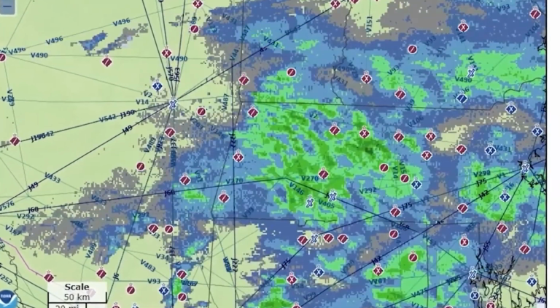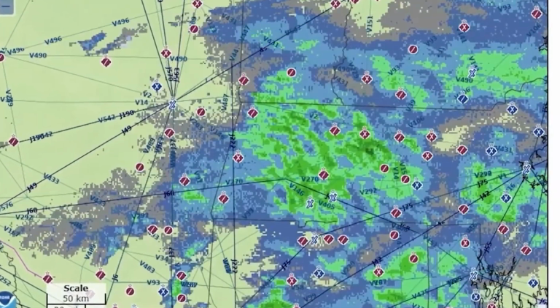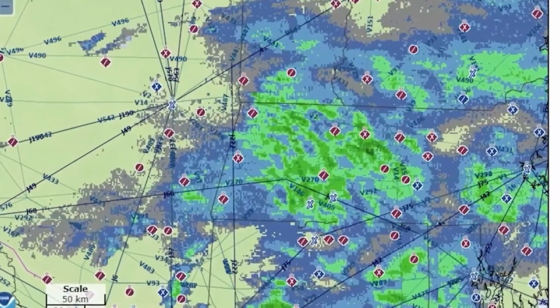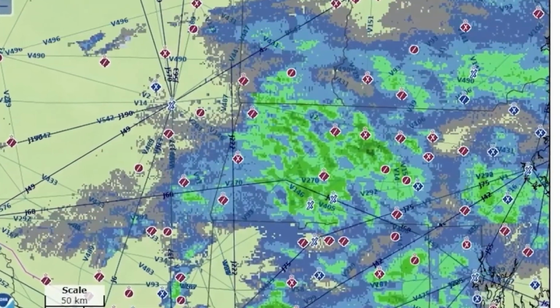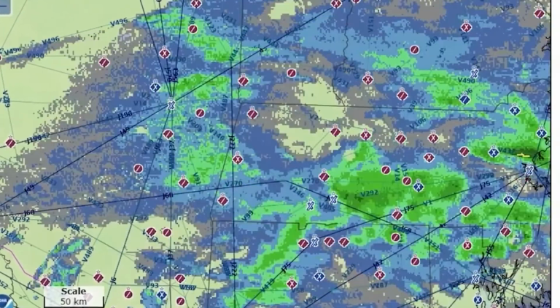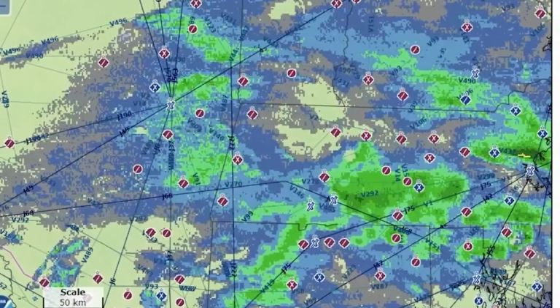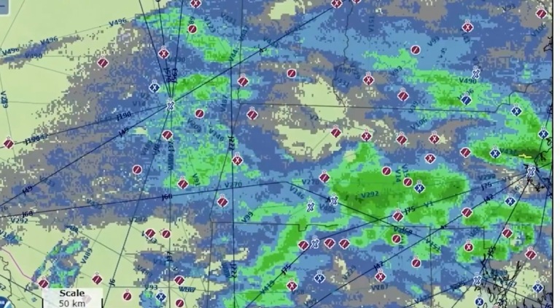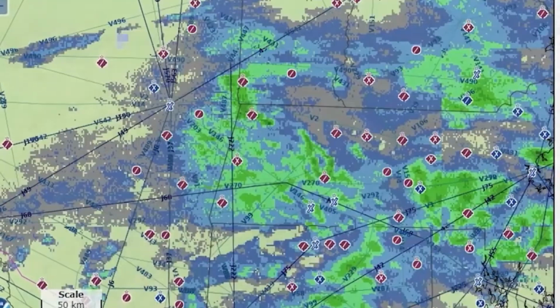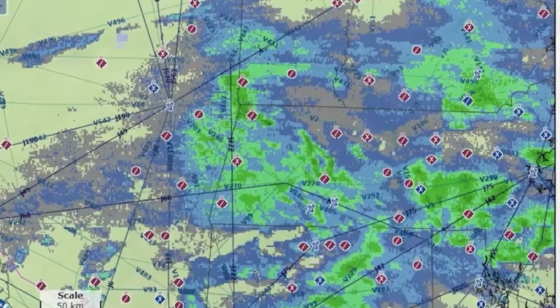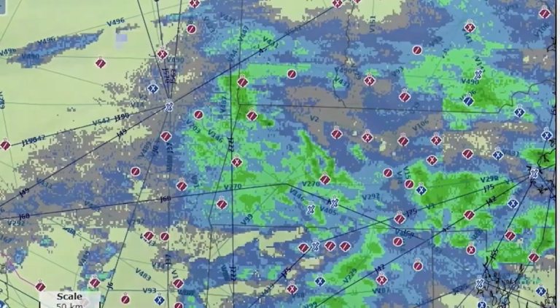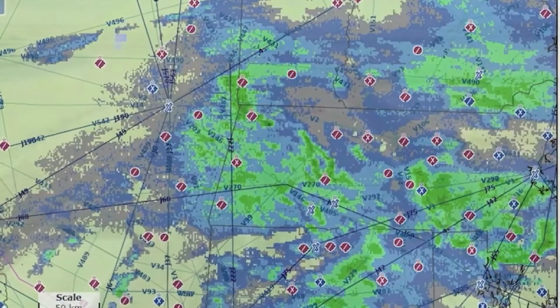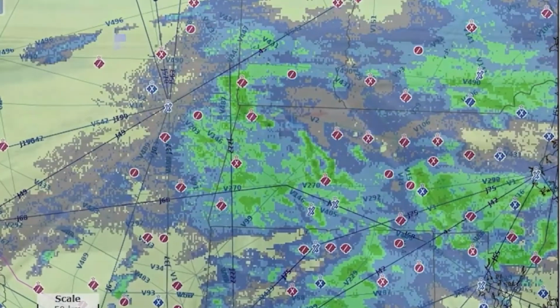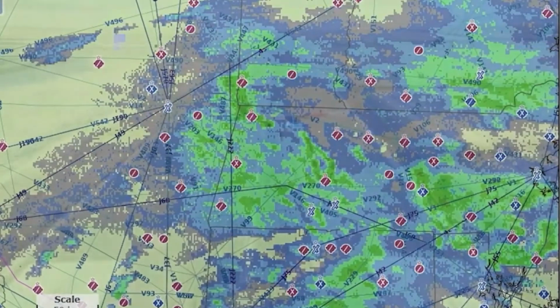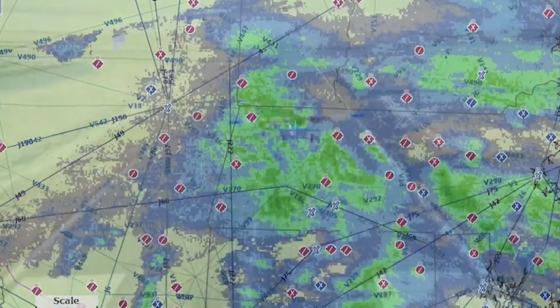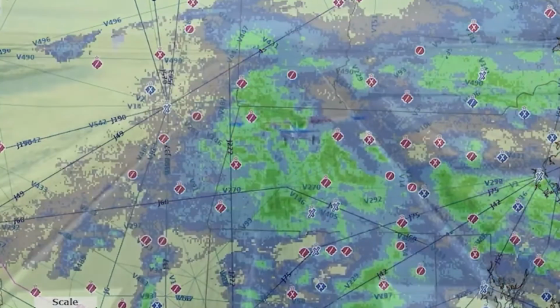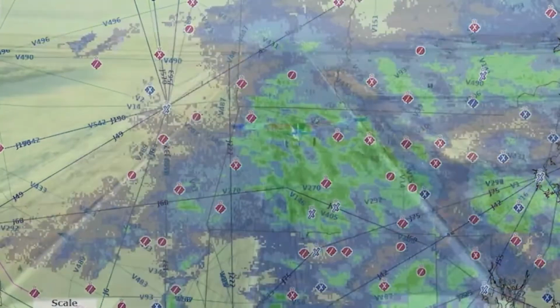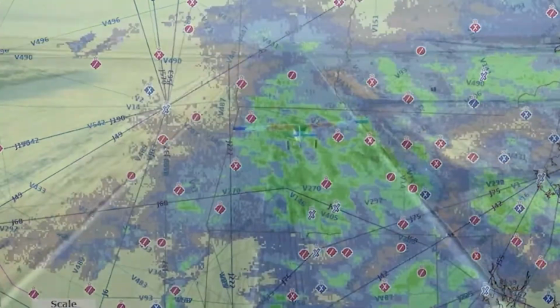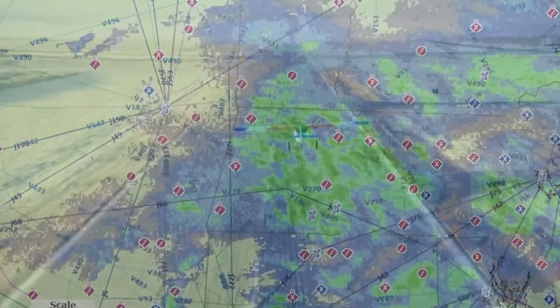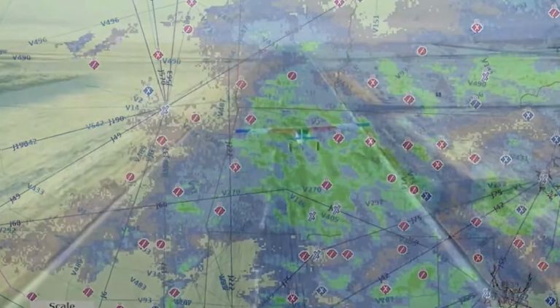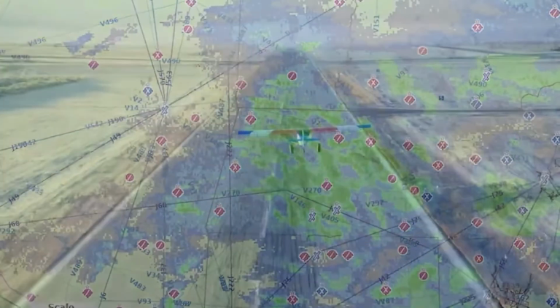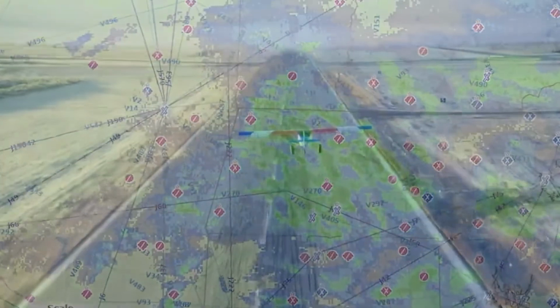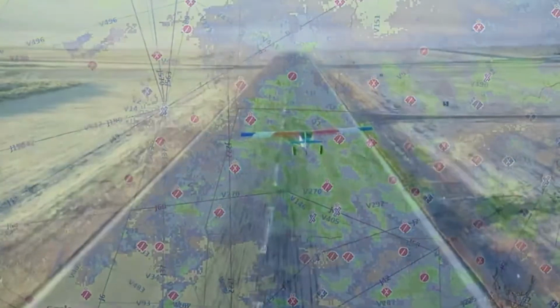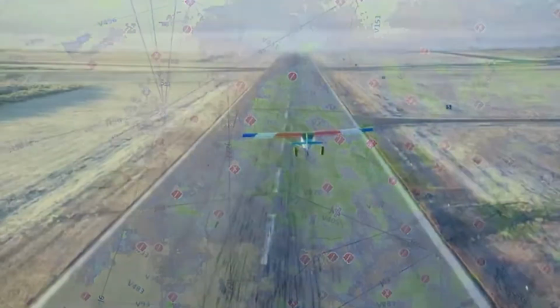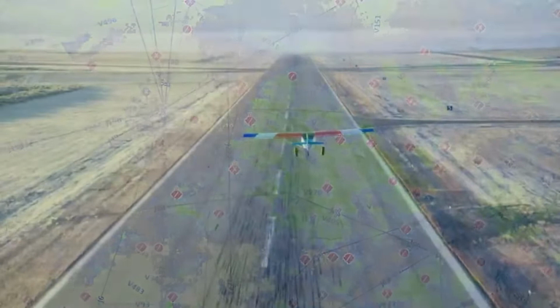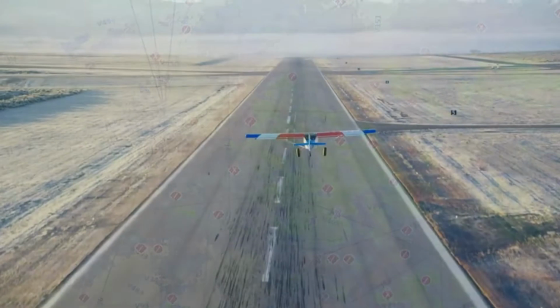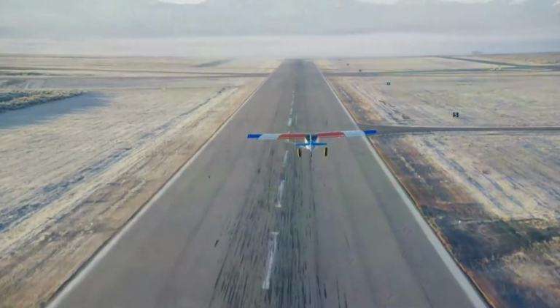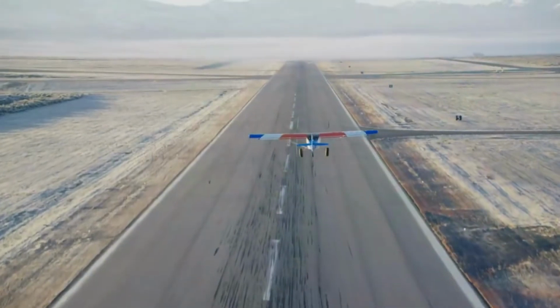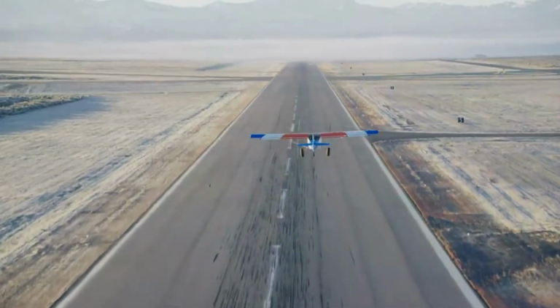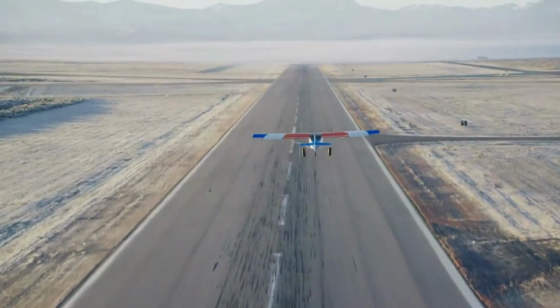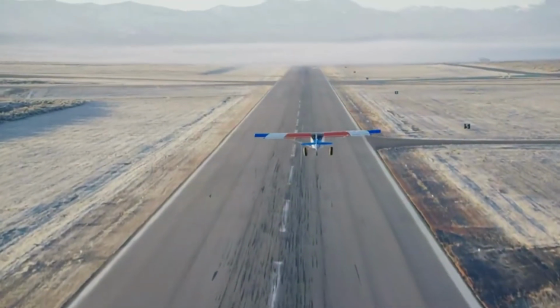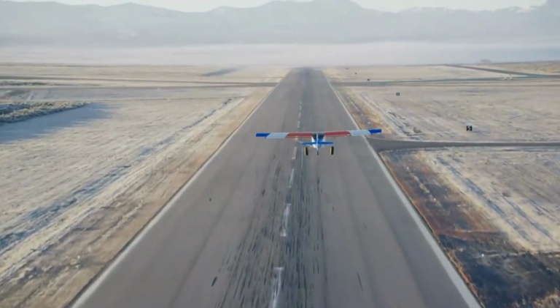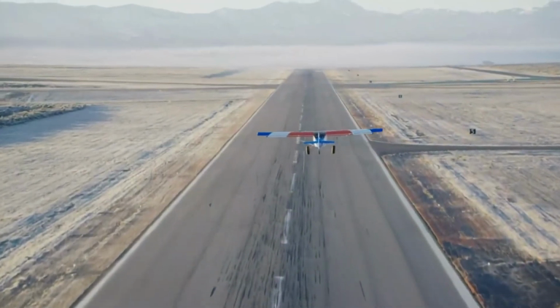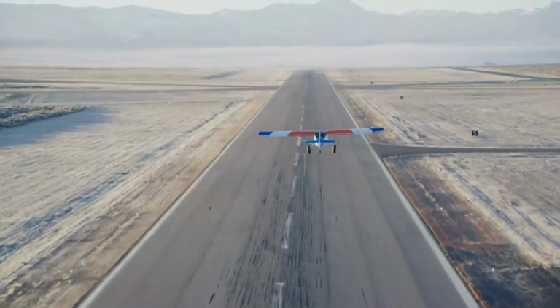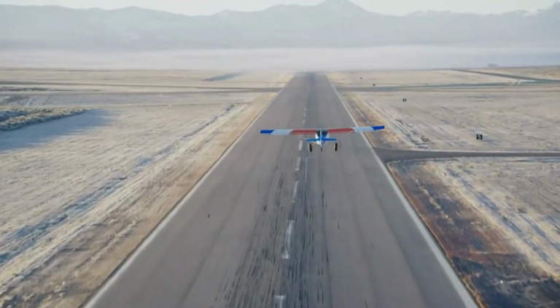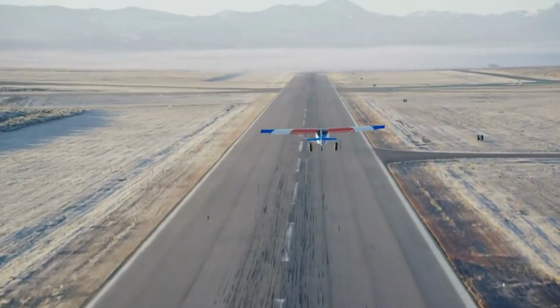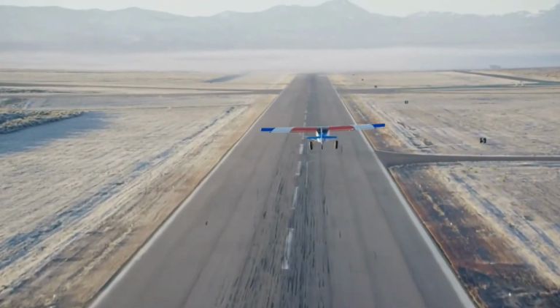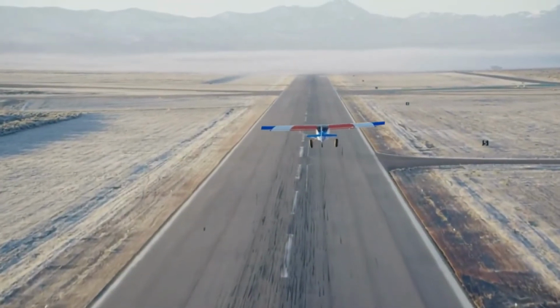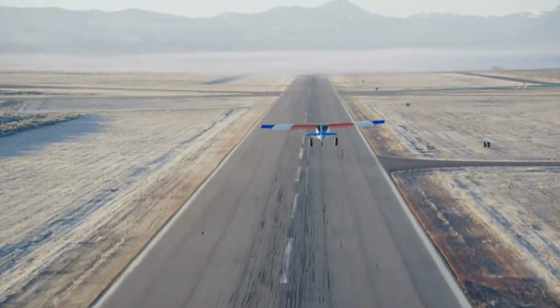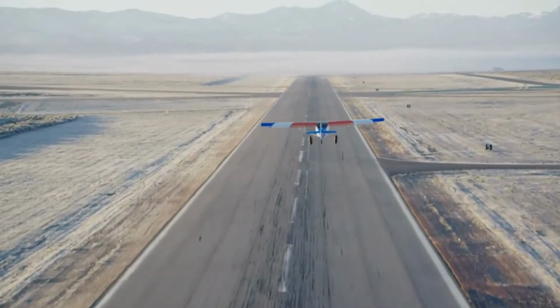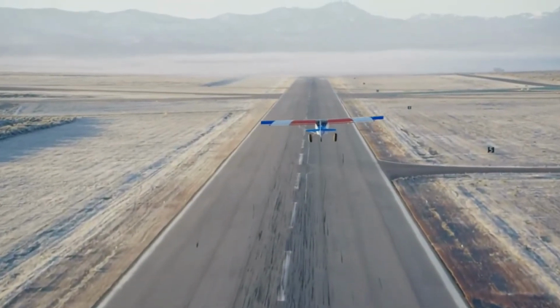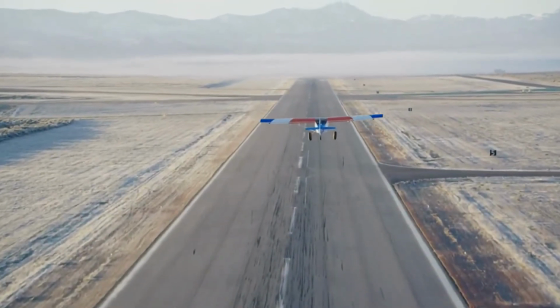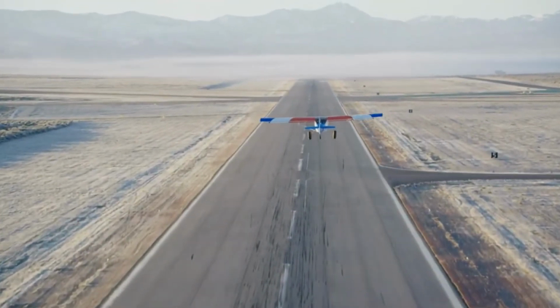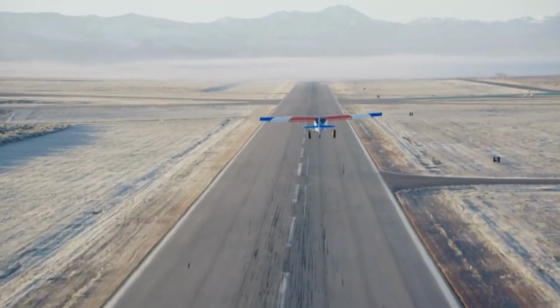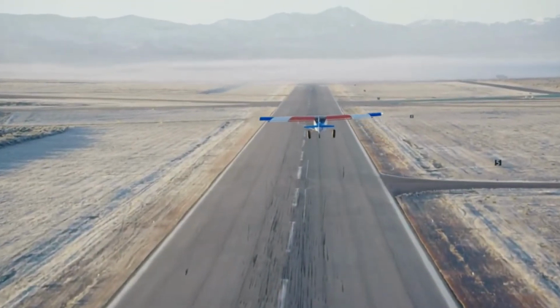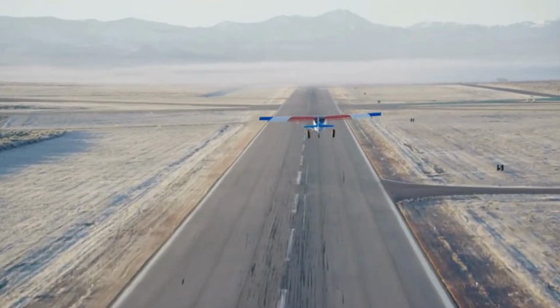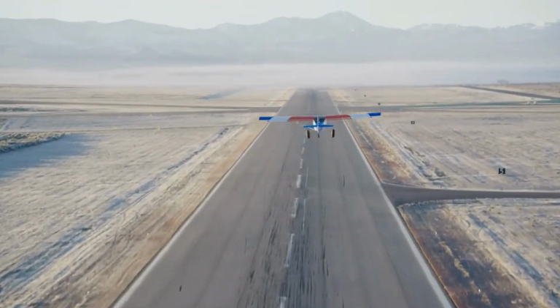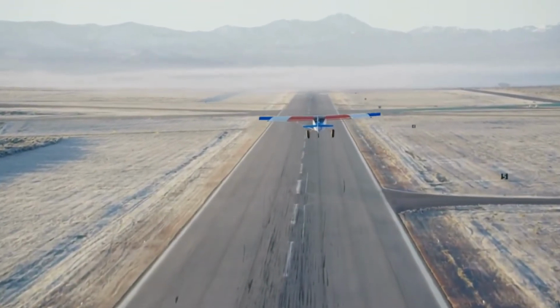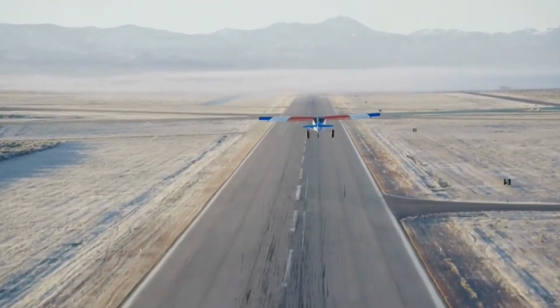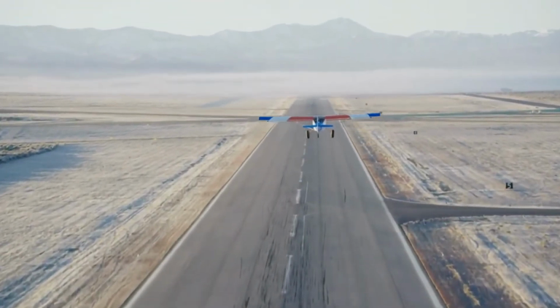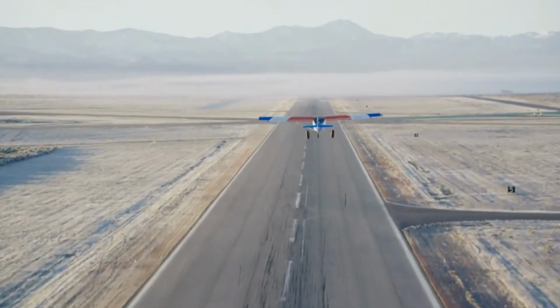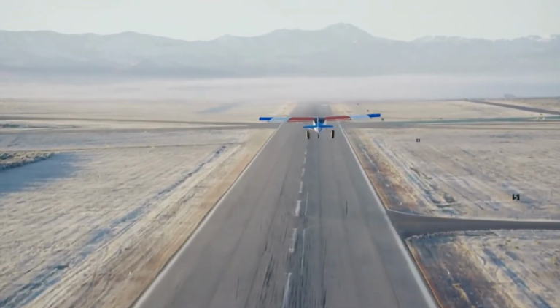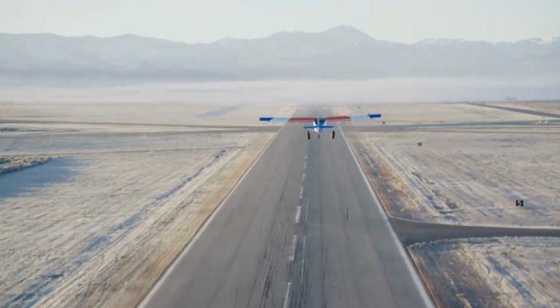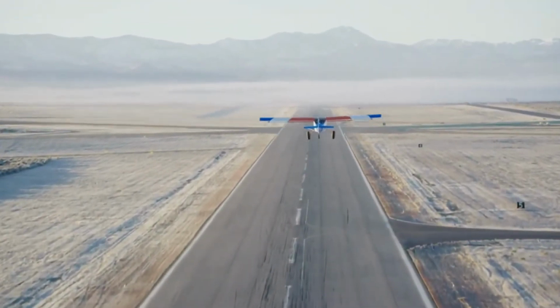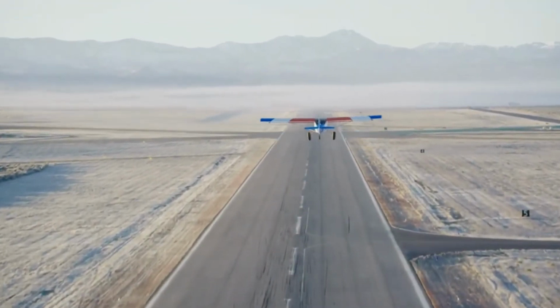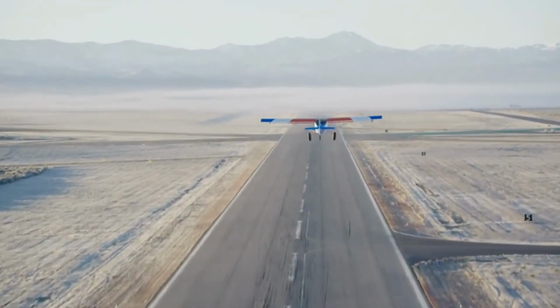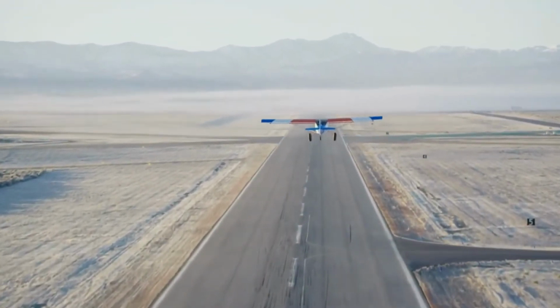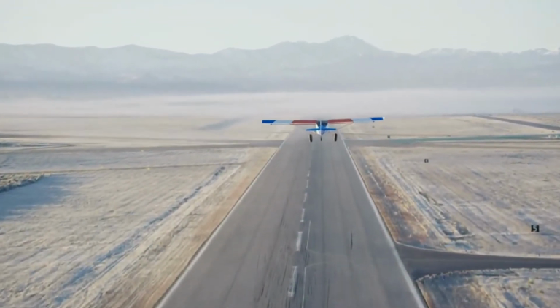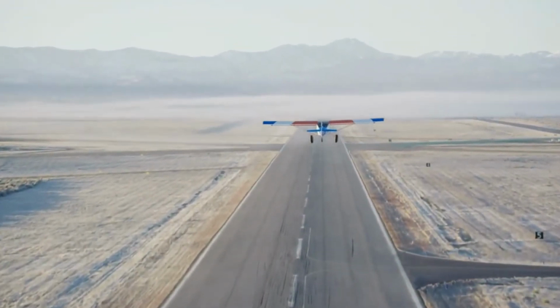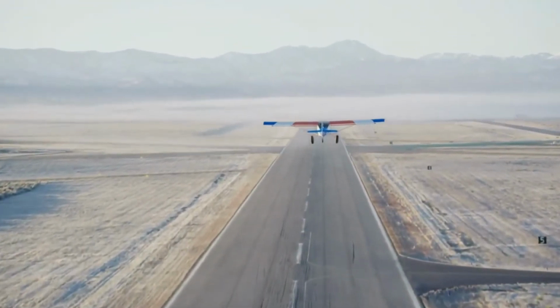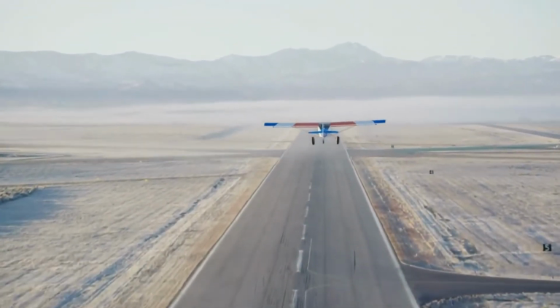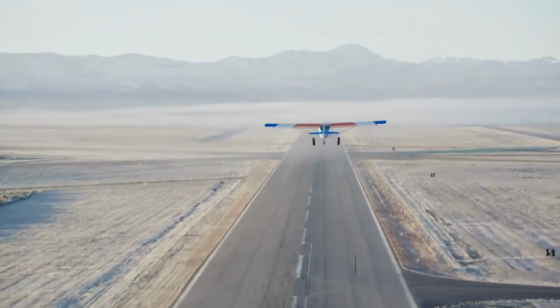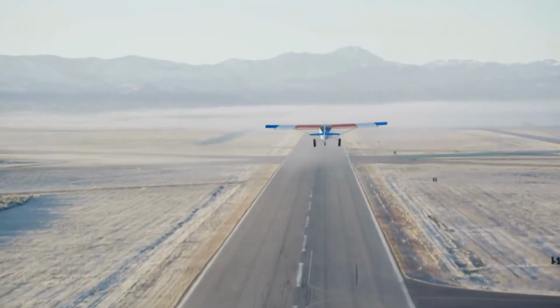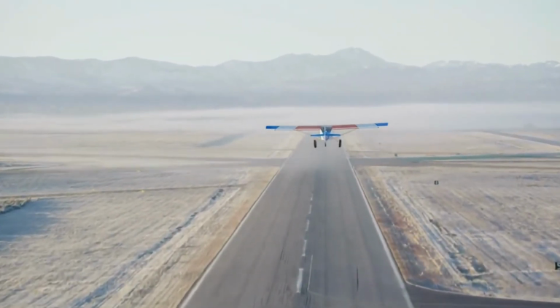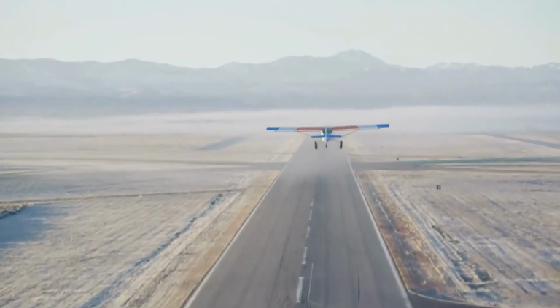And remember, as pilot in command, you can always choose to plan your flight for more favorable conditions.